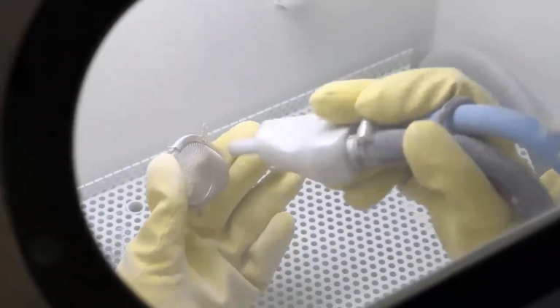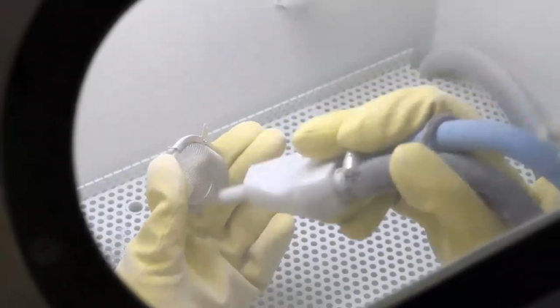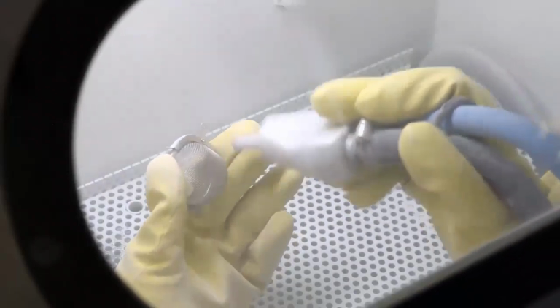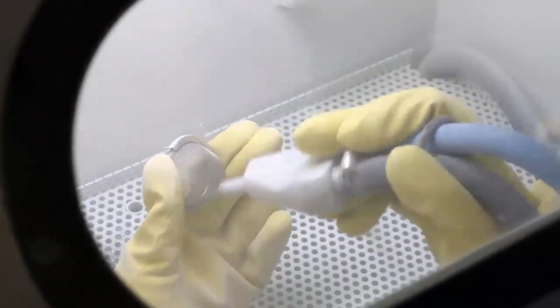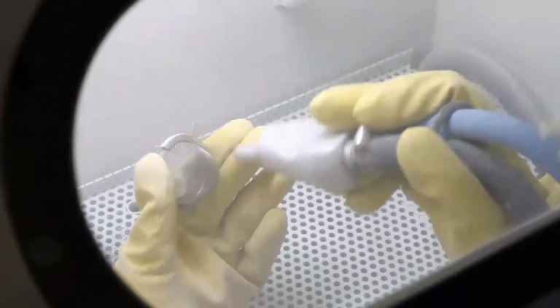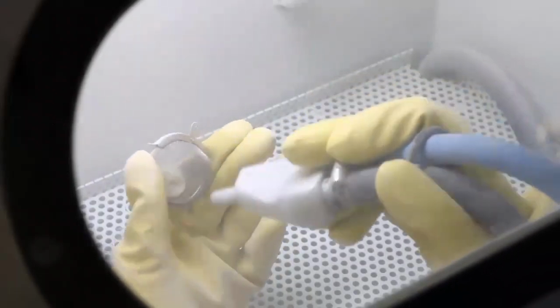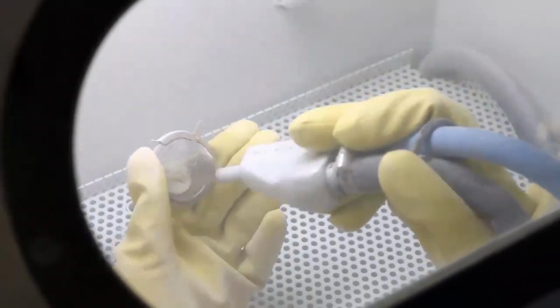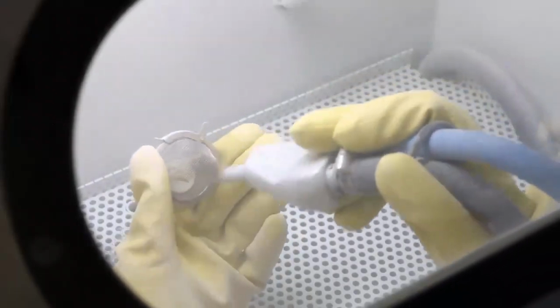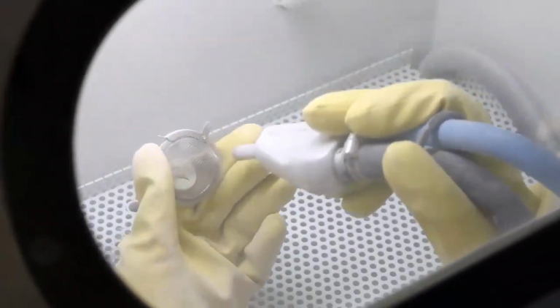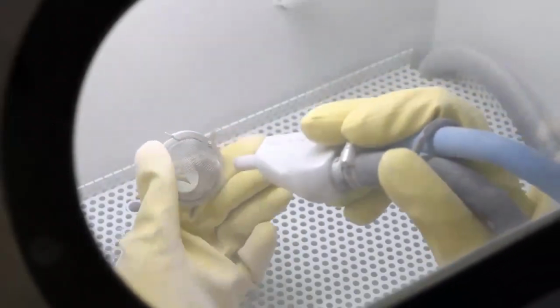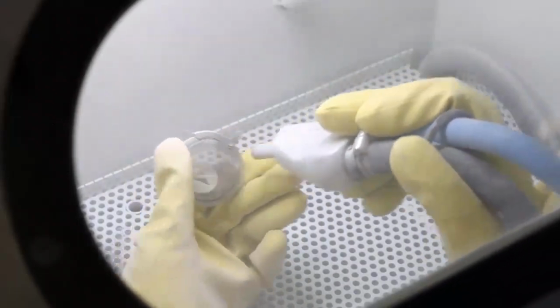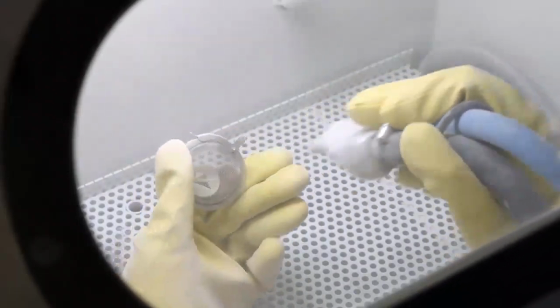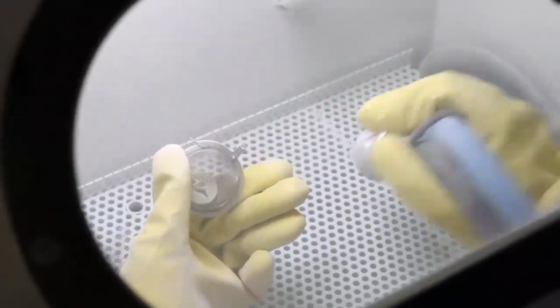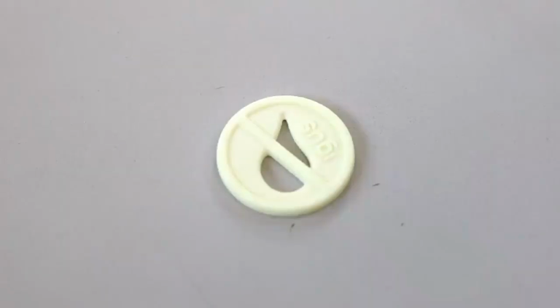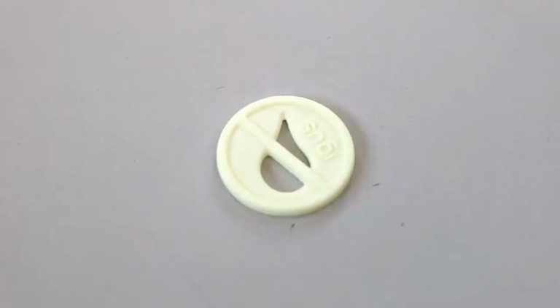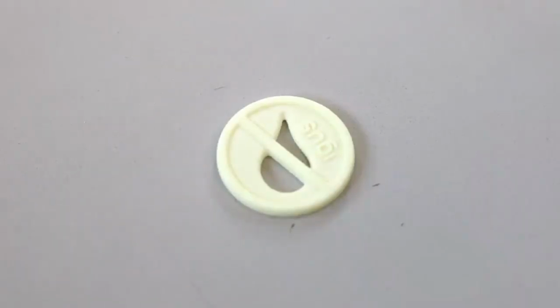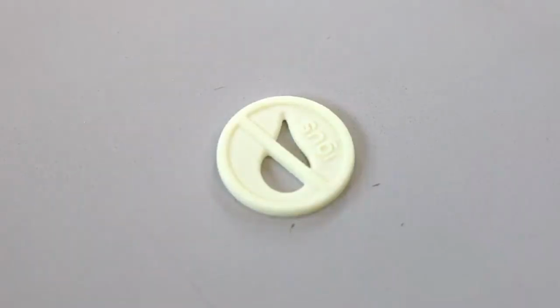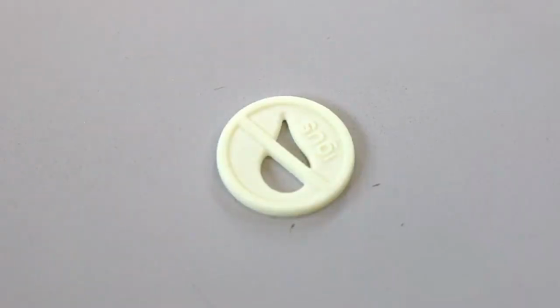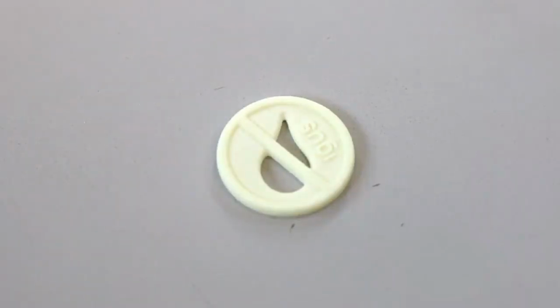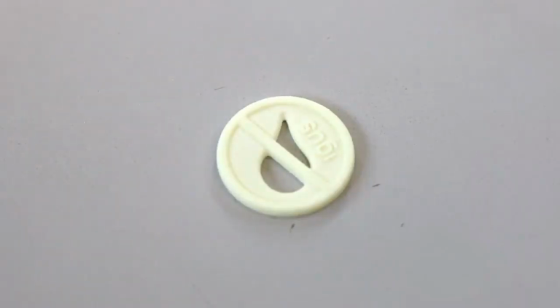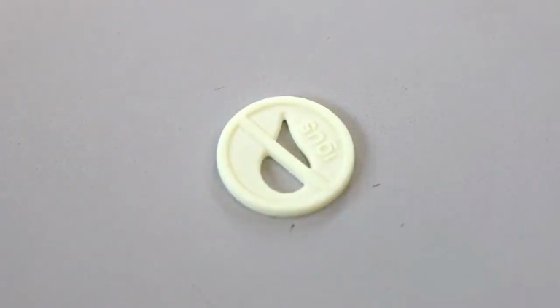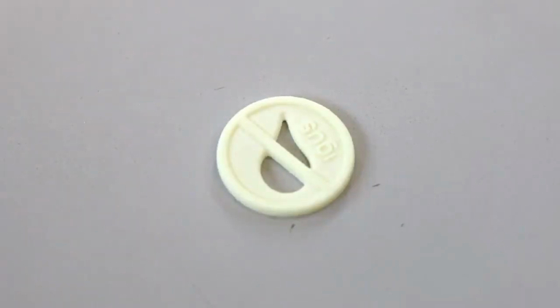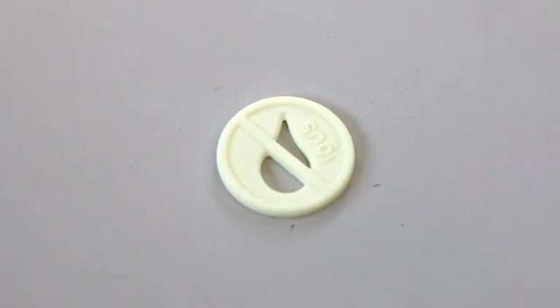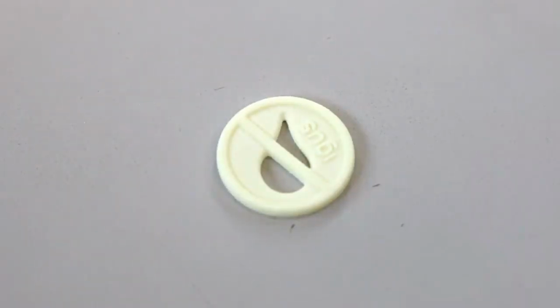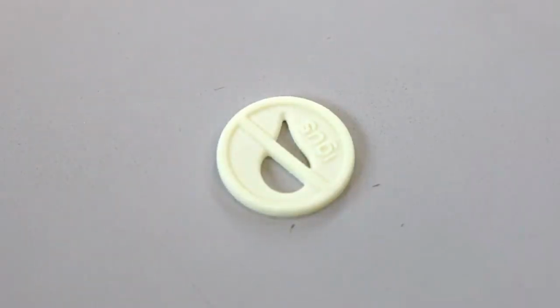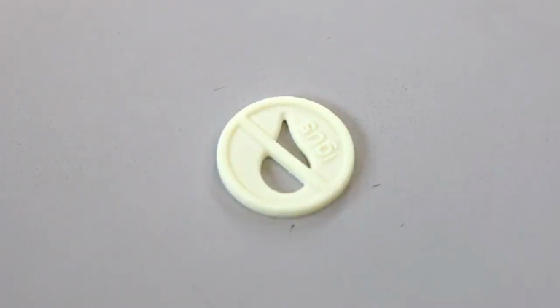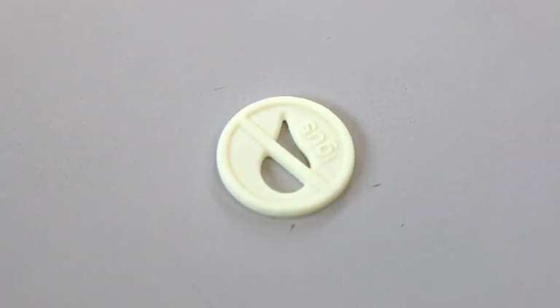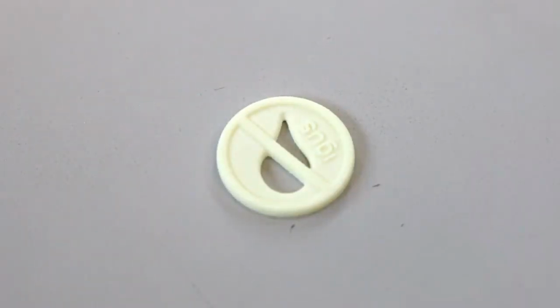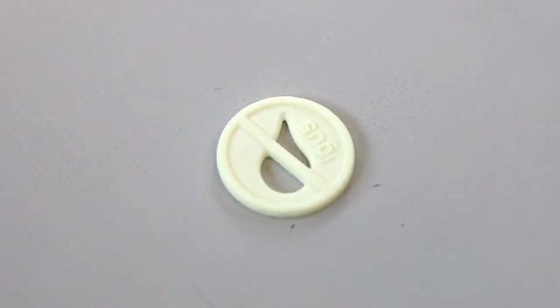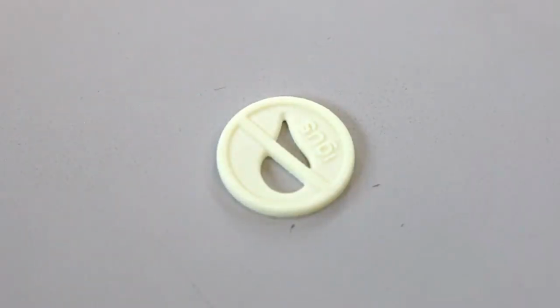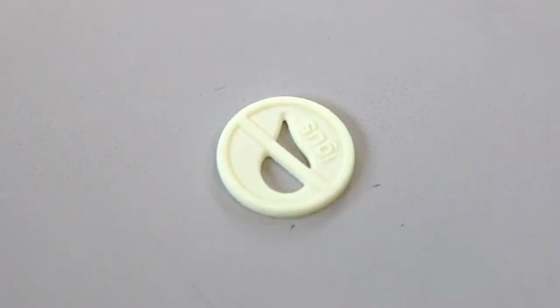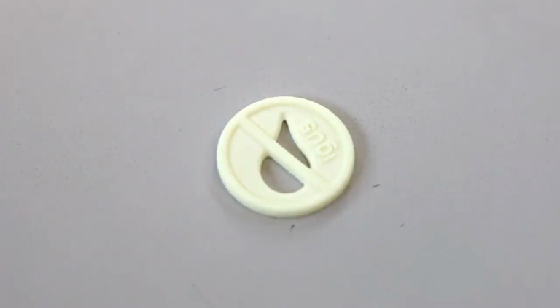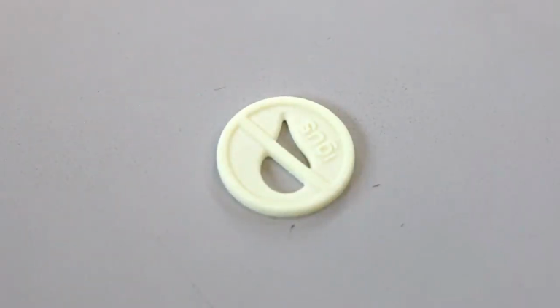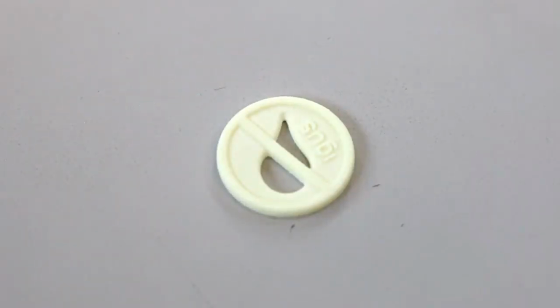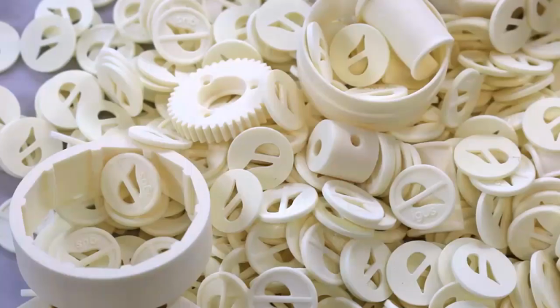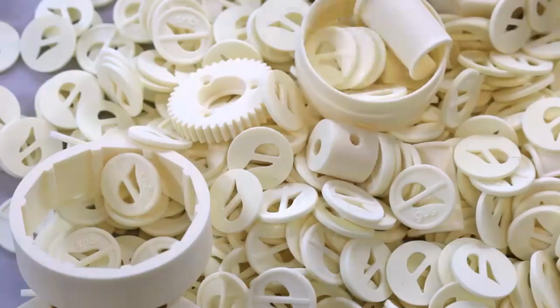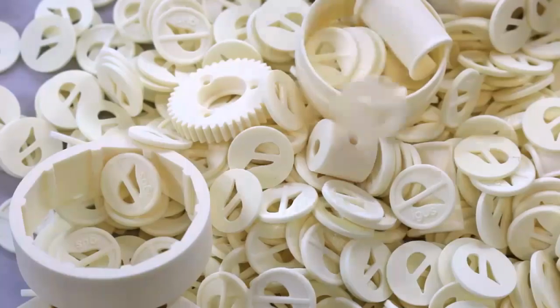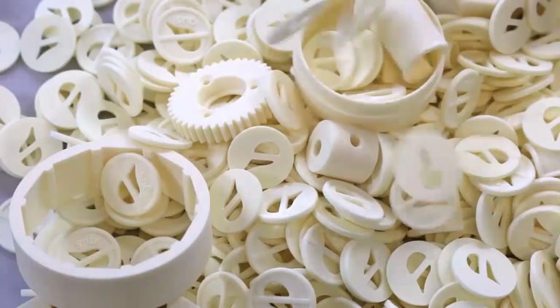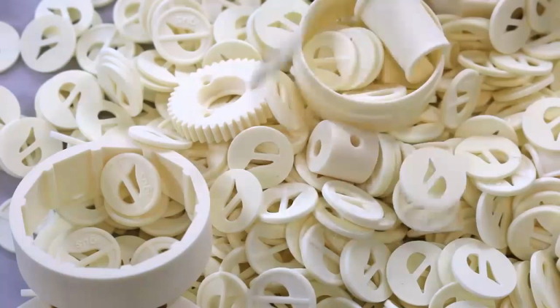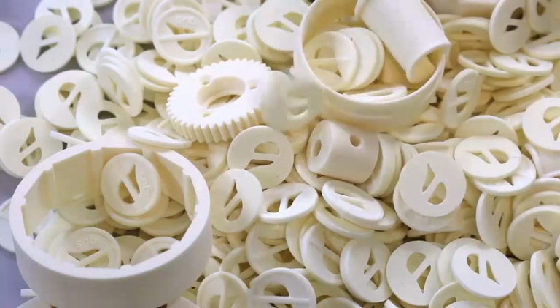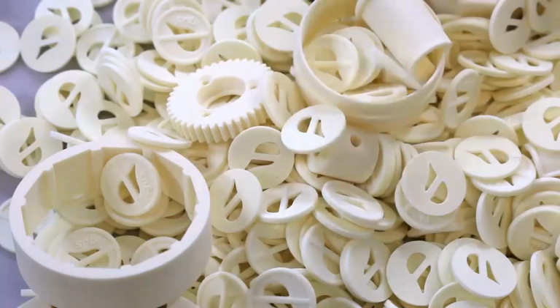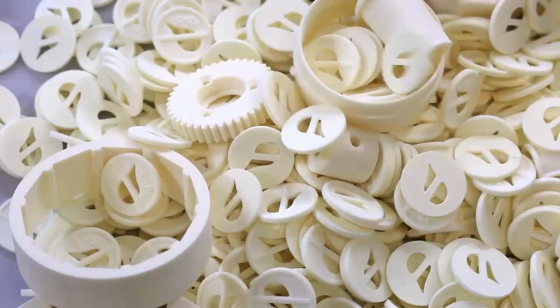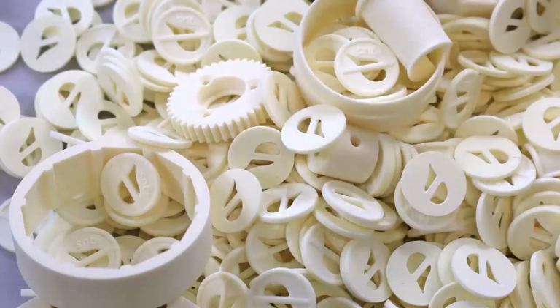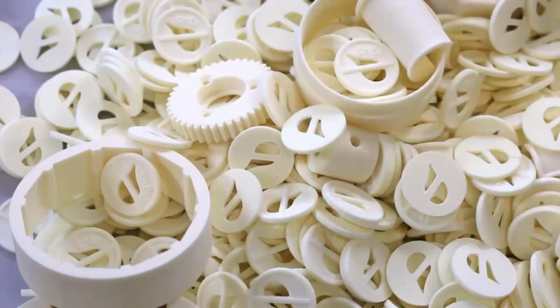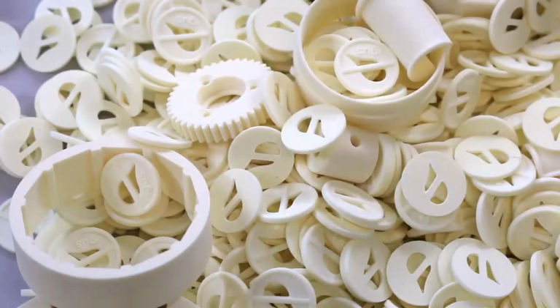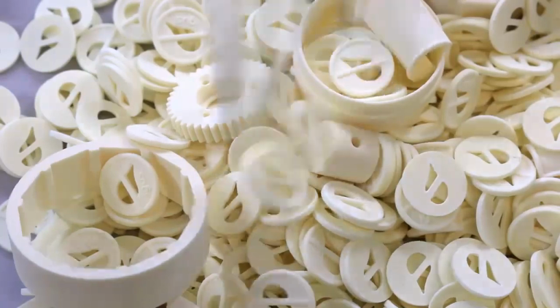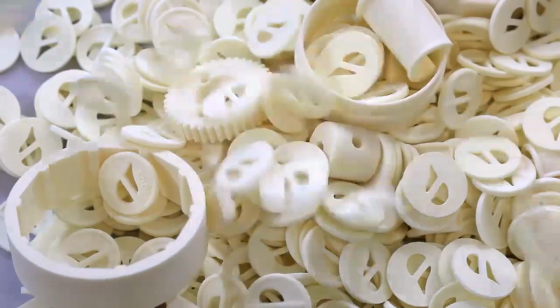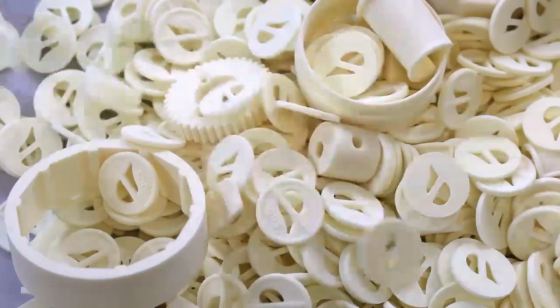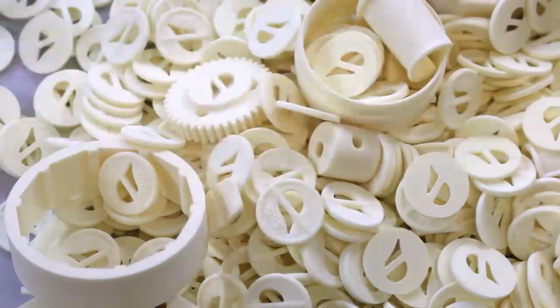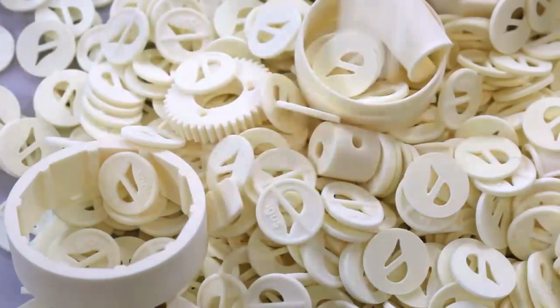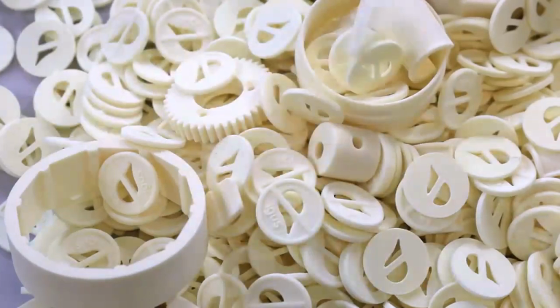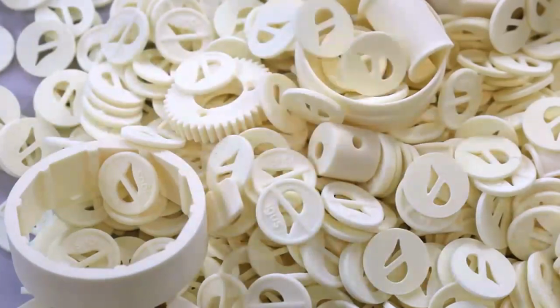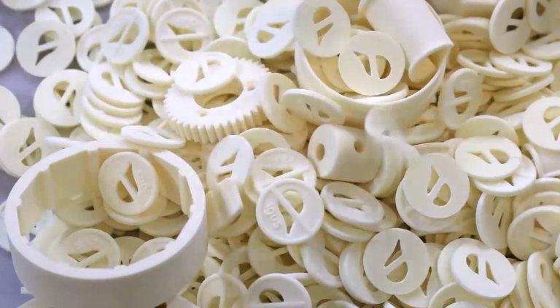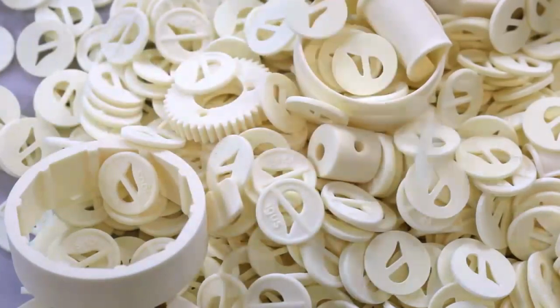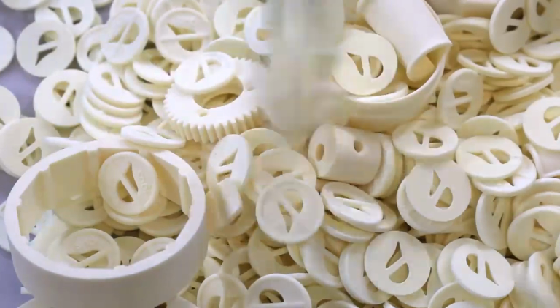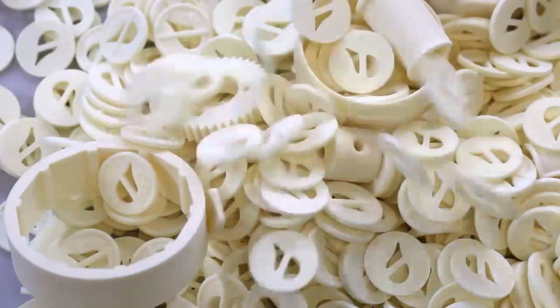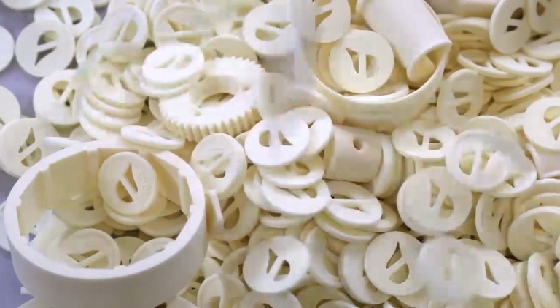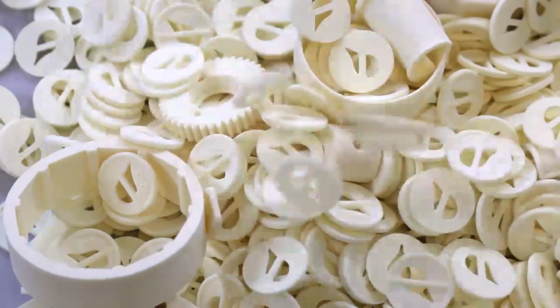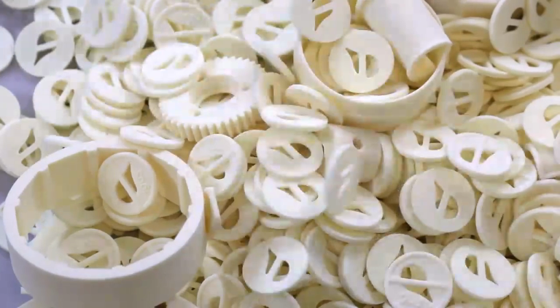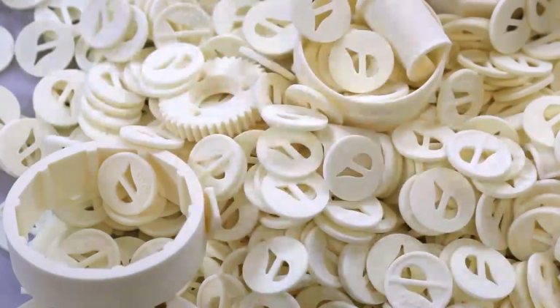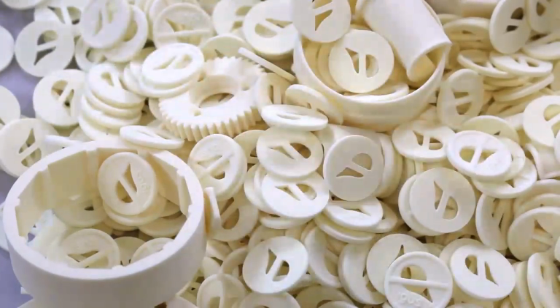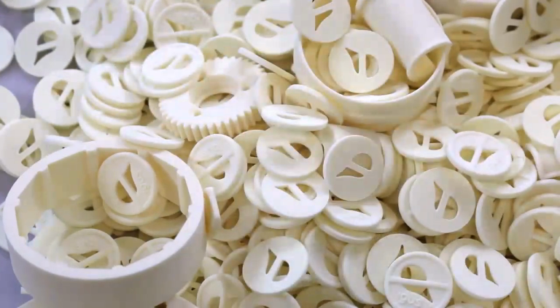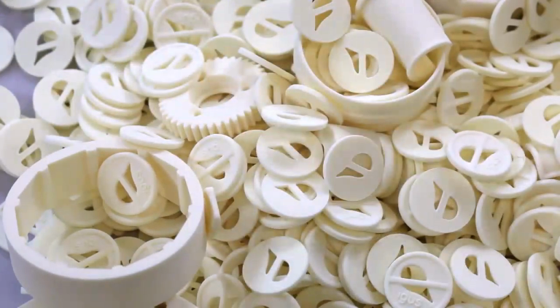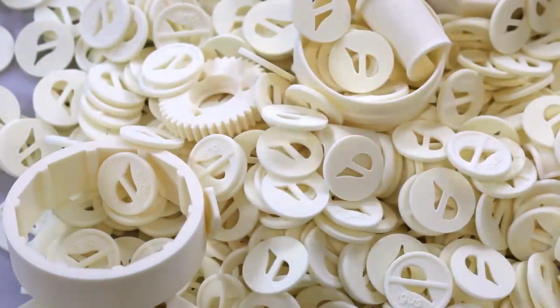Now our 630 parts are cleaned and ready to ship for the customer. And that's how laser sintering works.